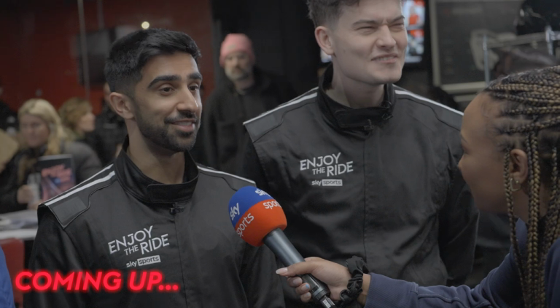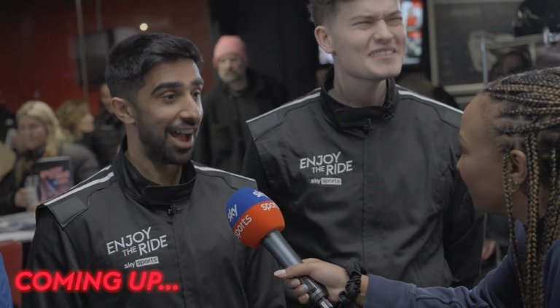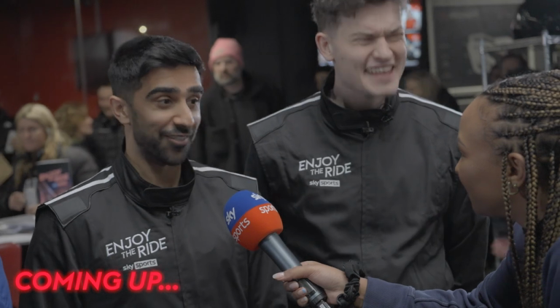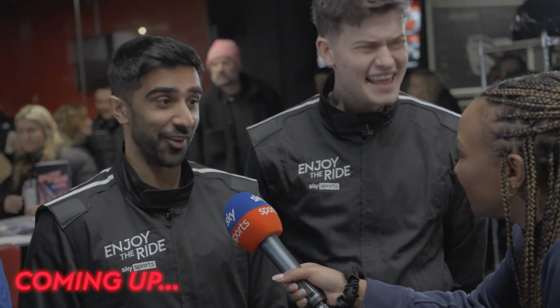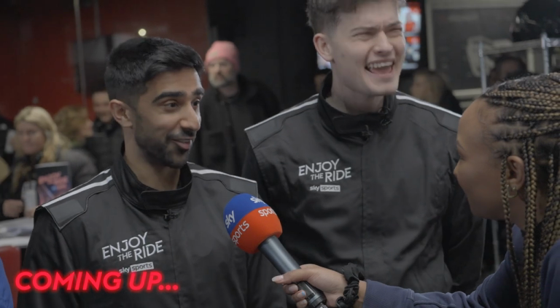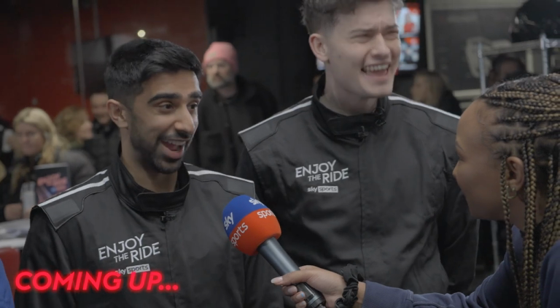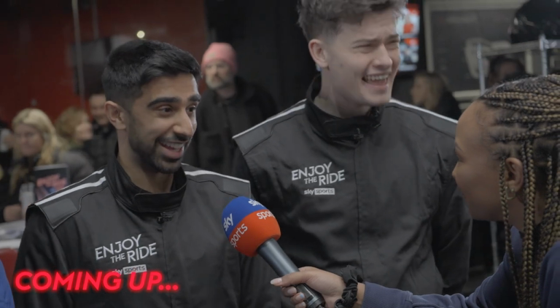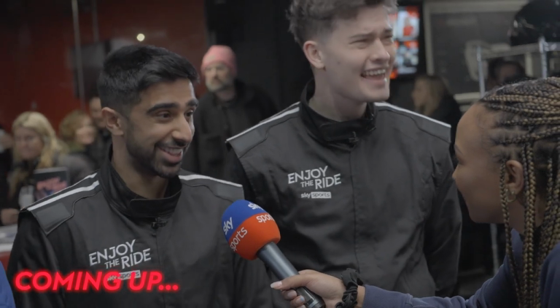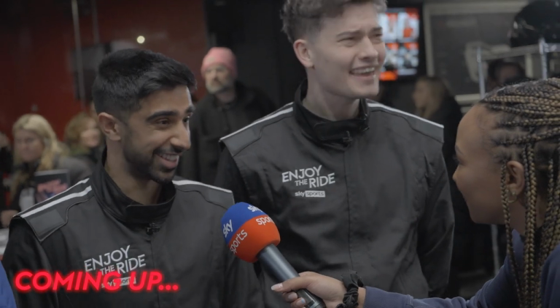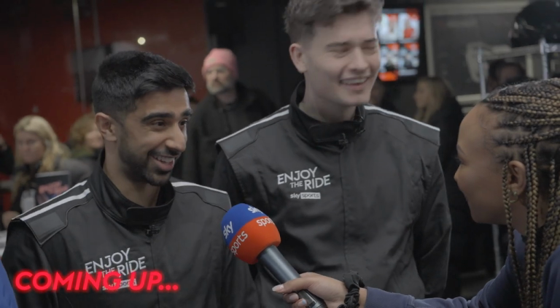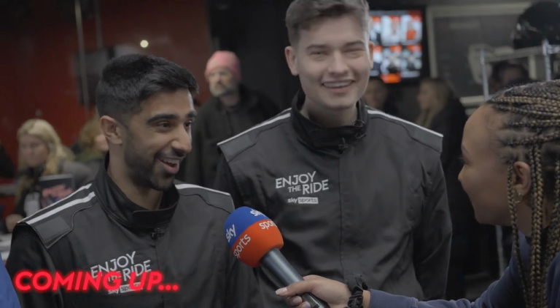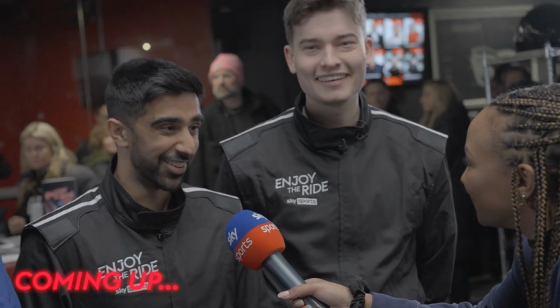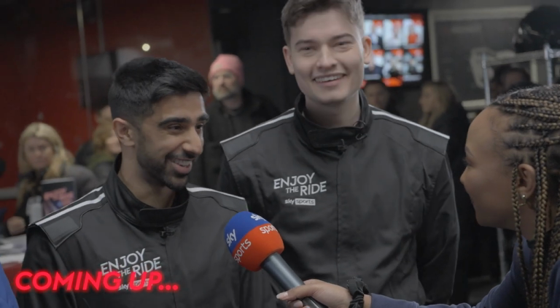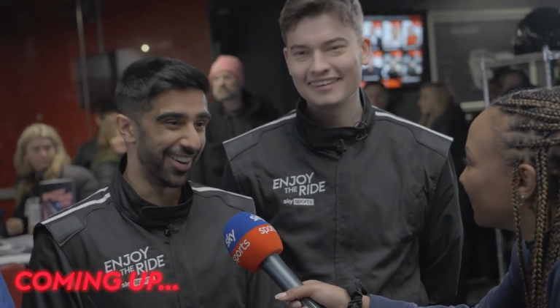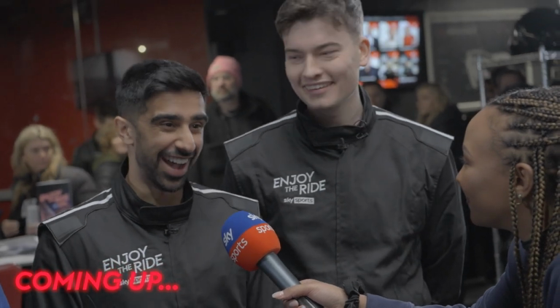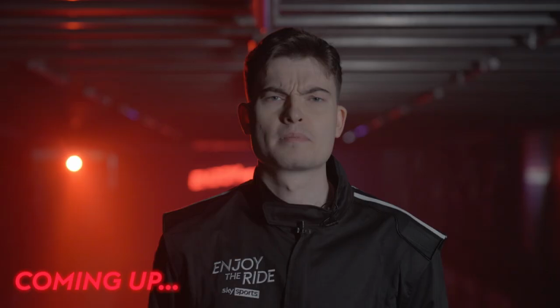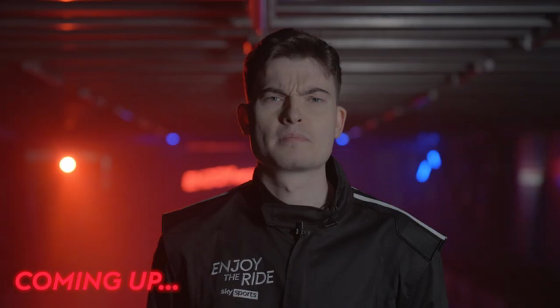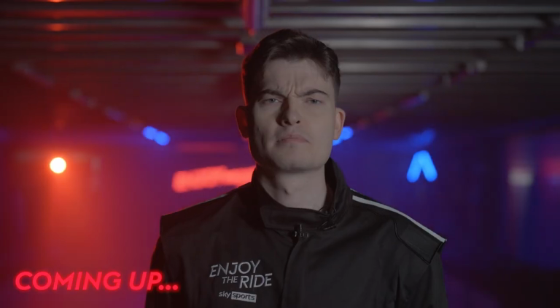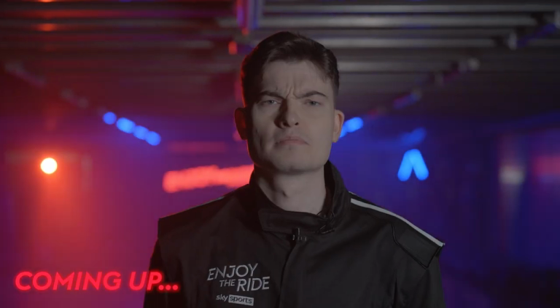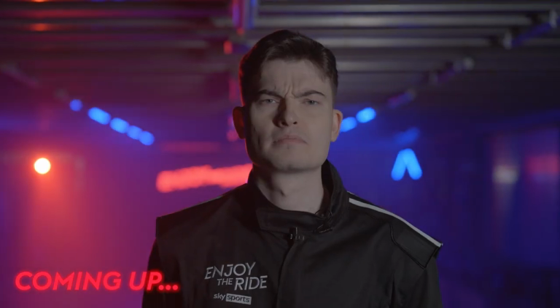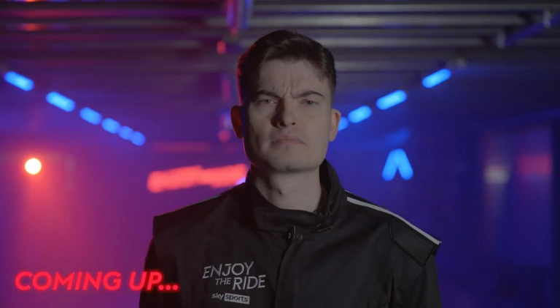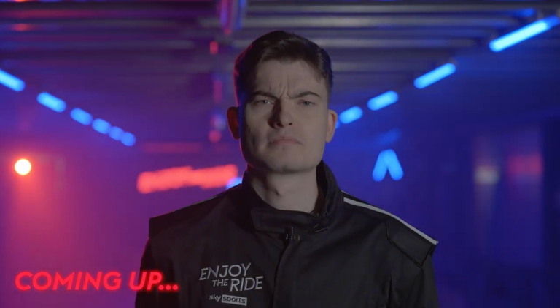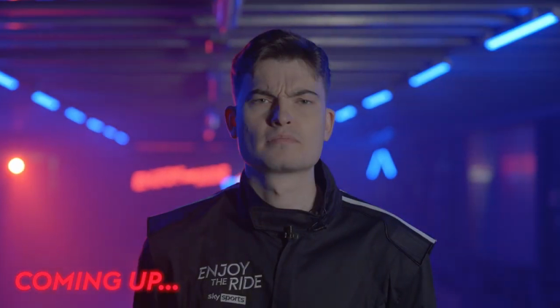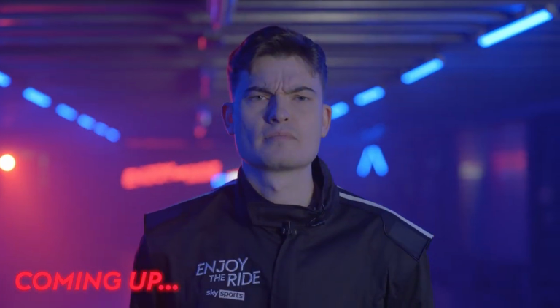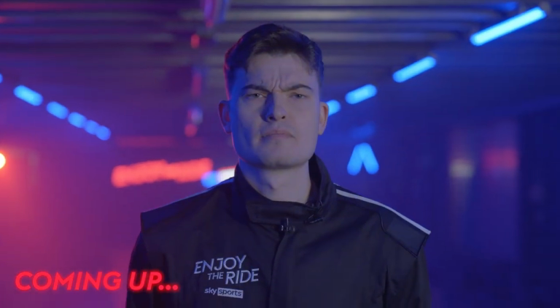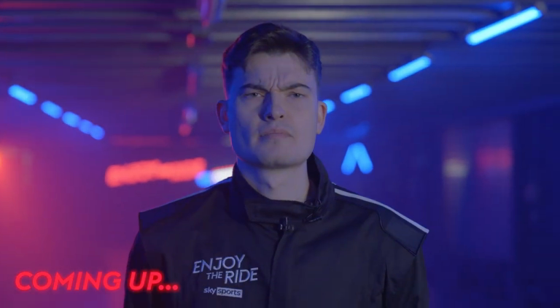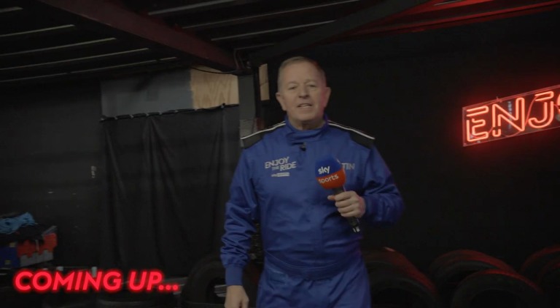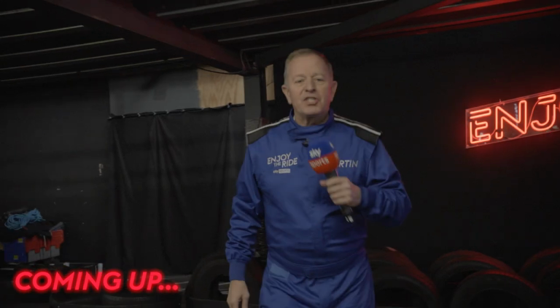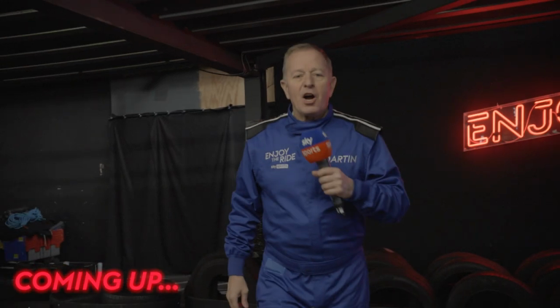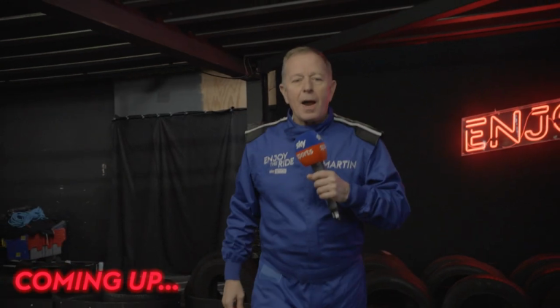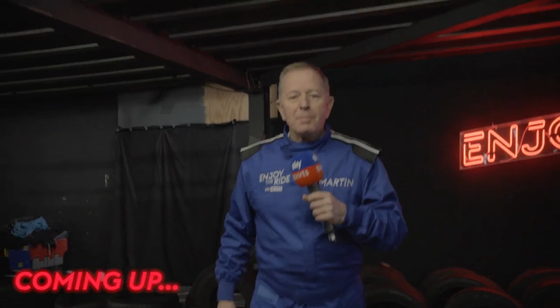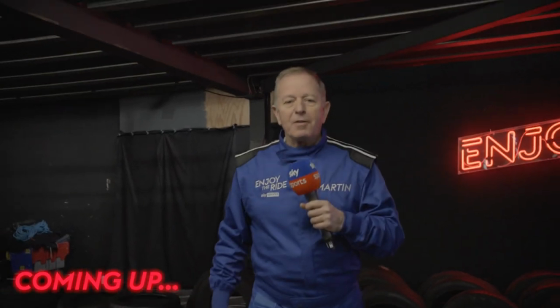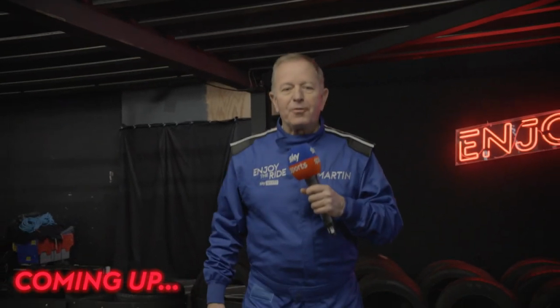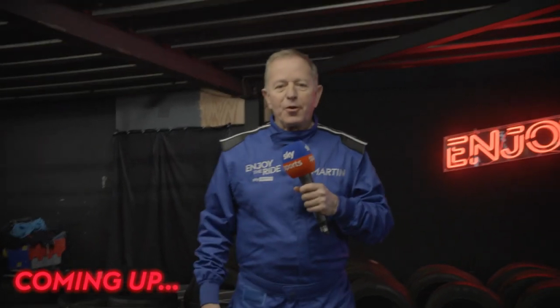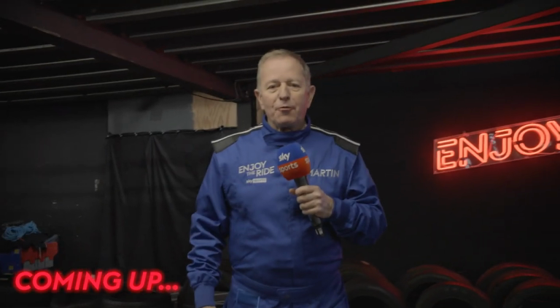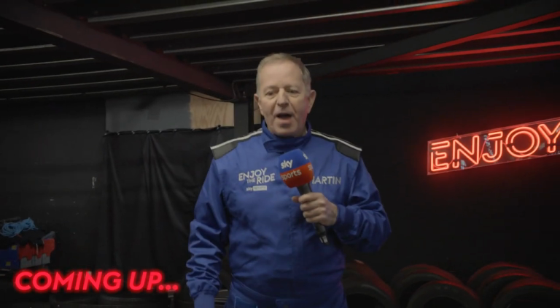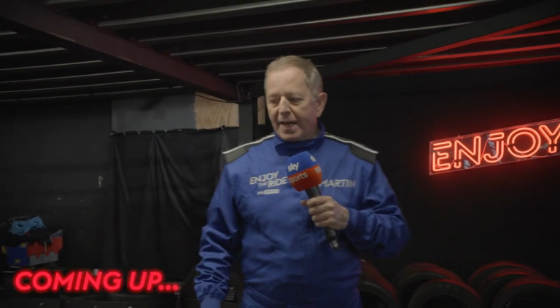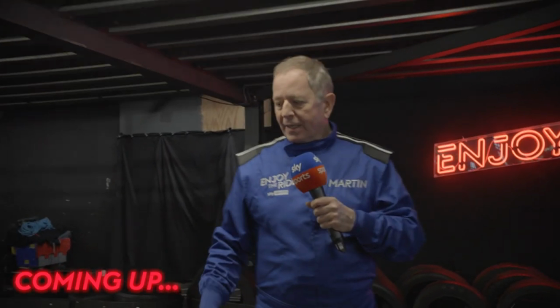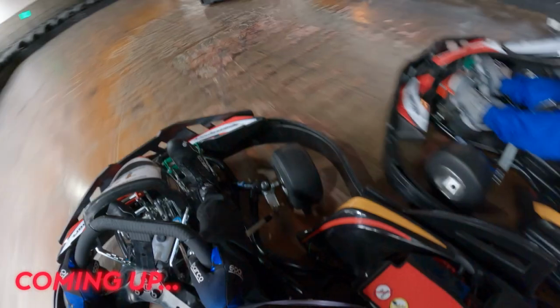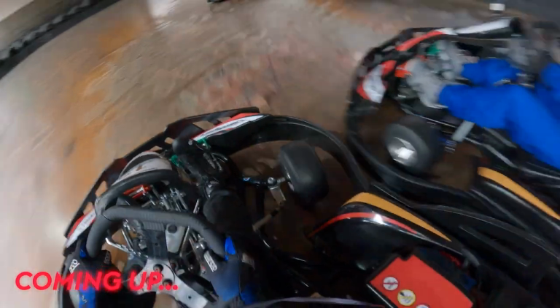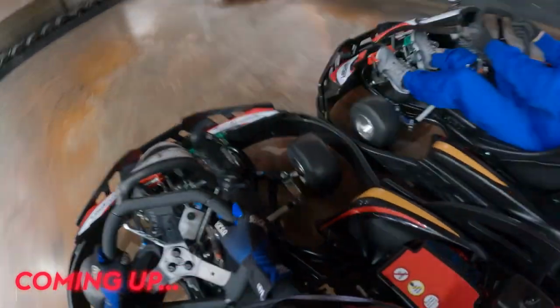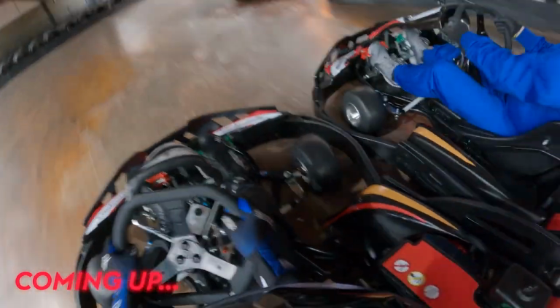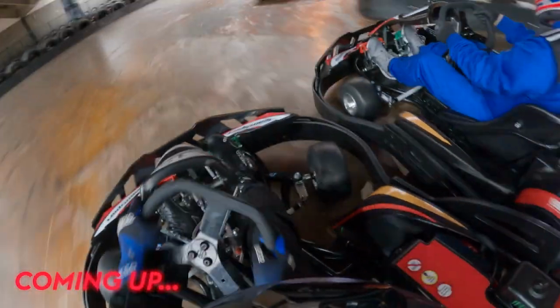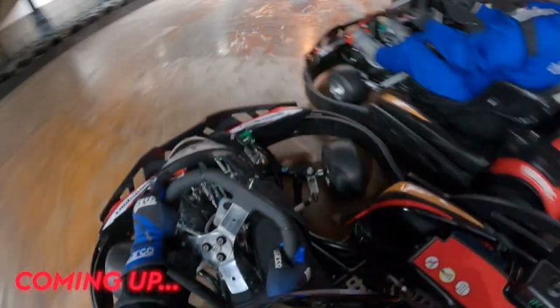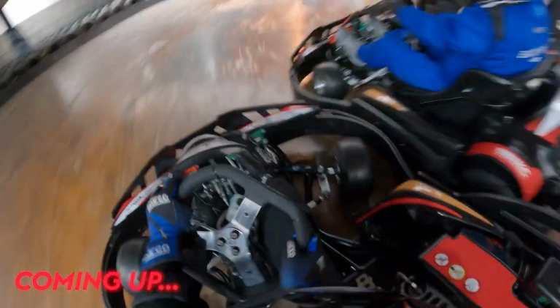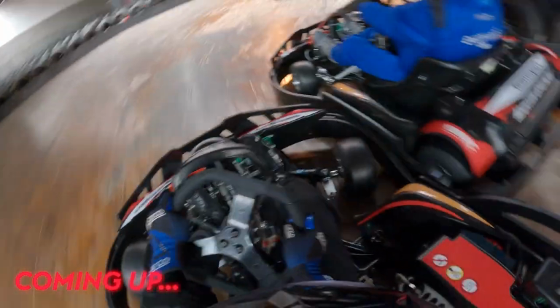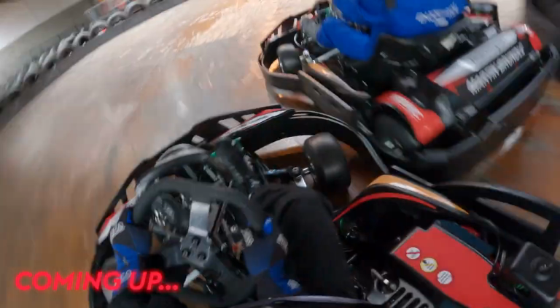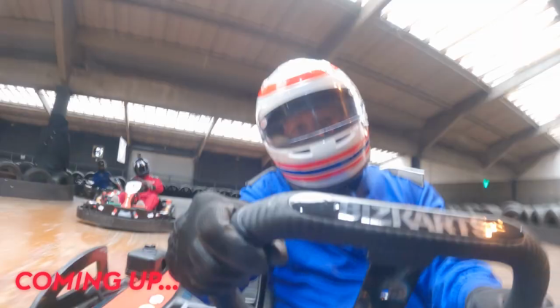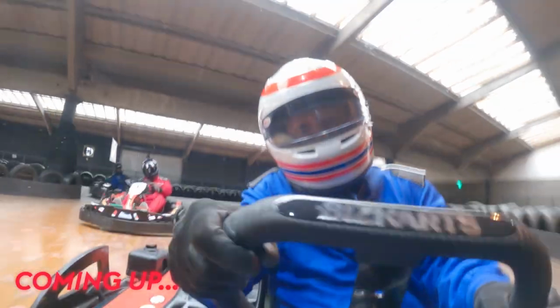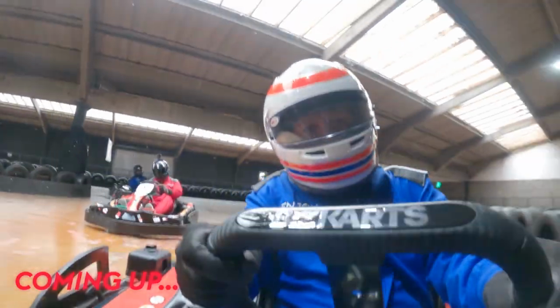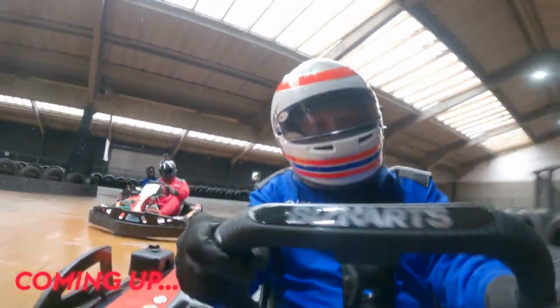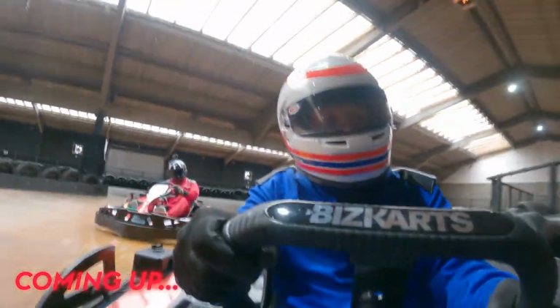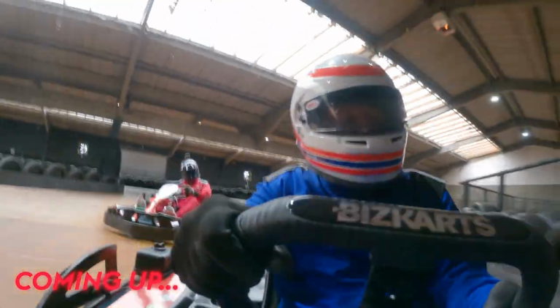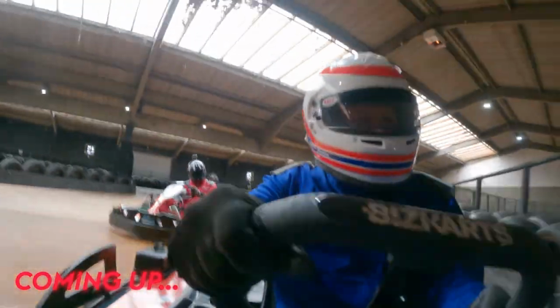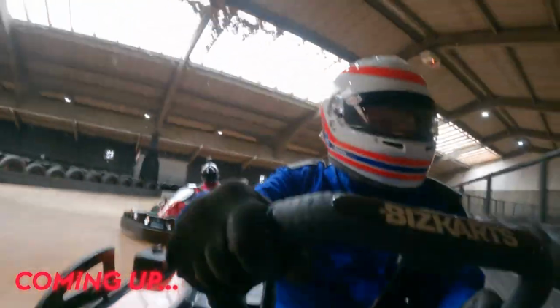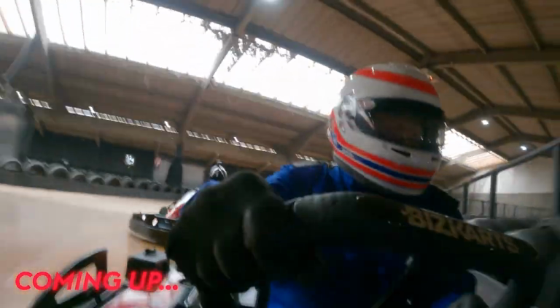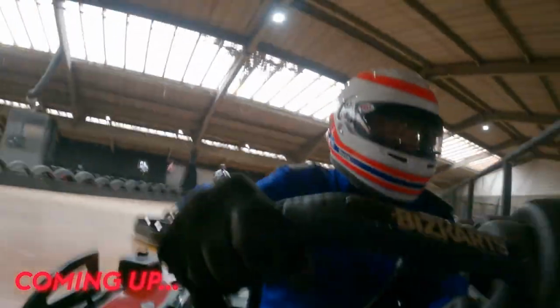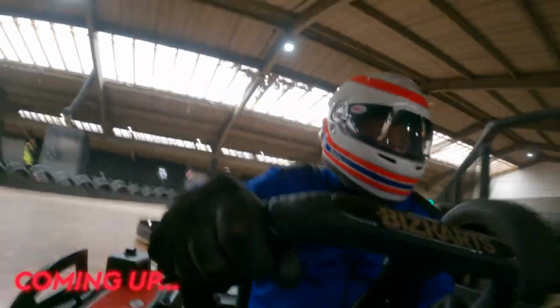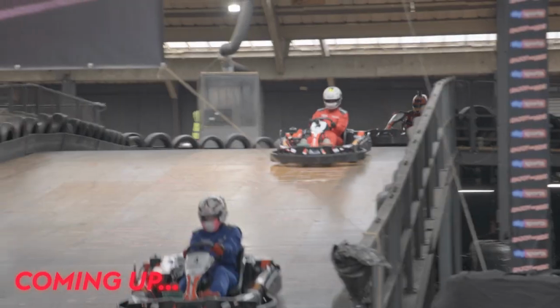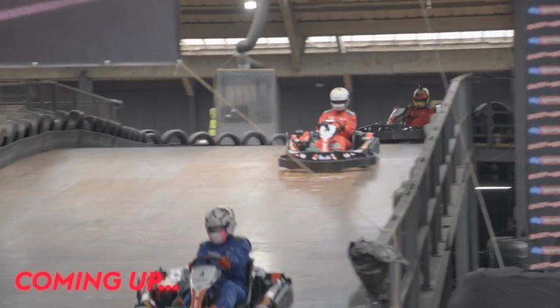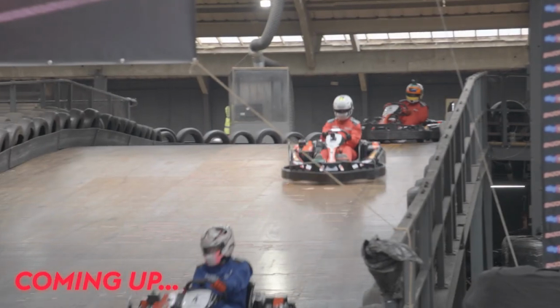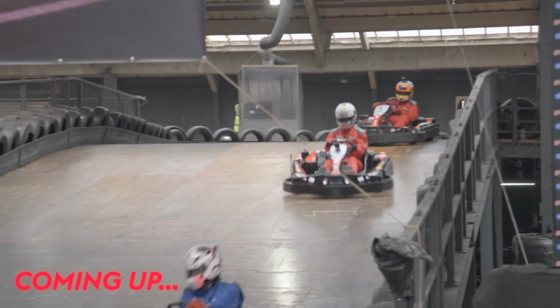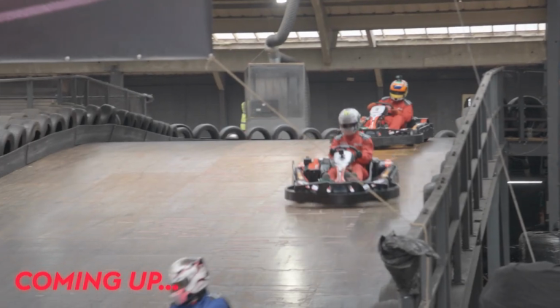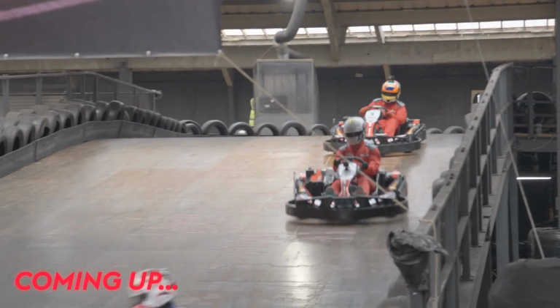I've never raced a go-kart. Minimum P3. It's time for the race. Oh, Martin, you naughty, naughty boys. They're coming.